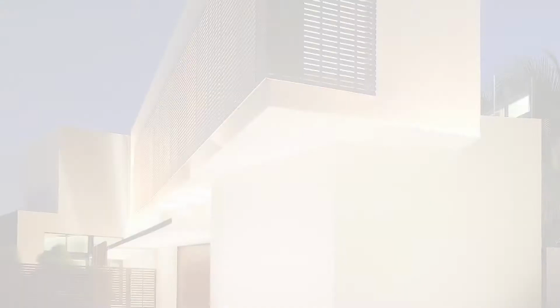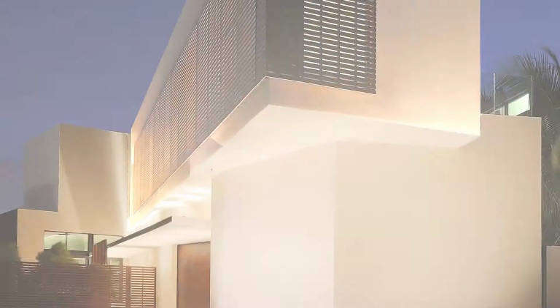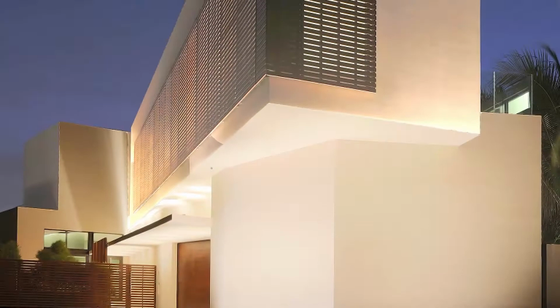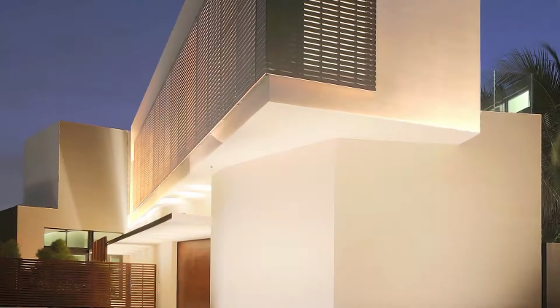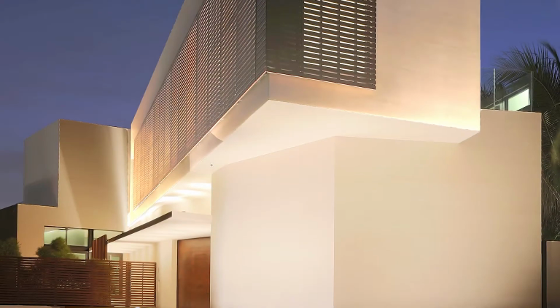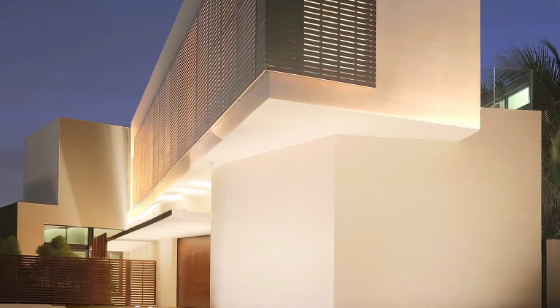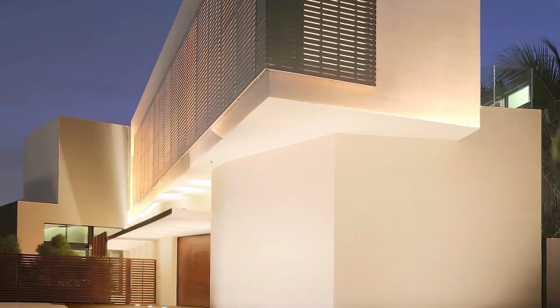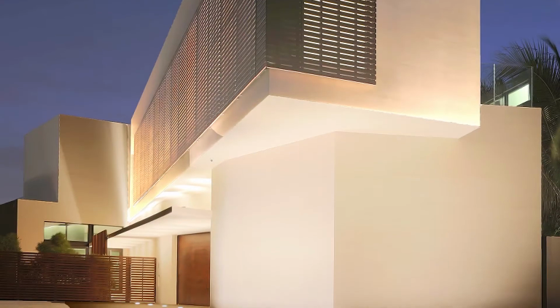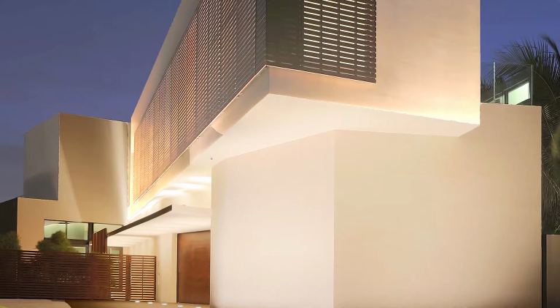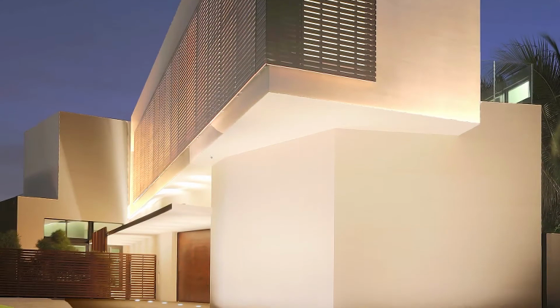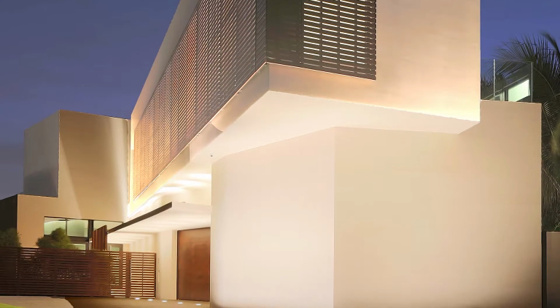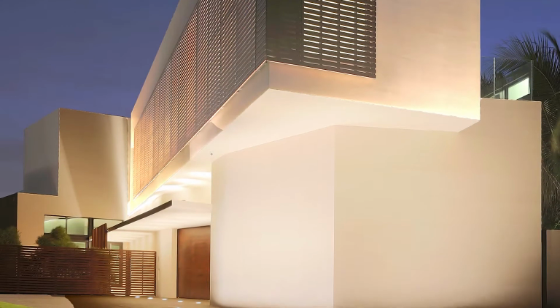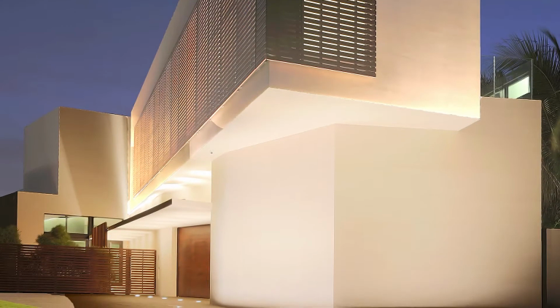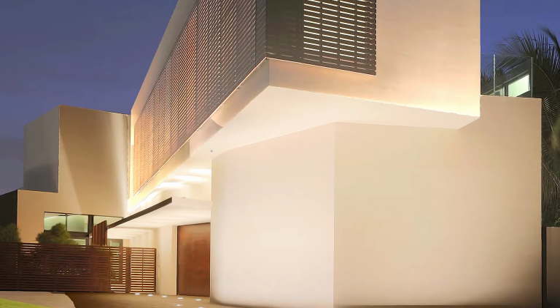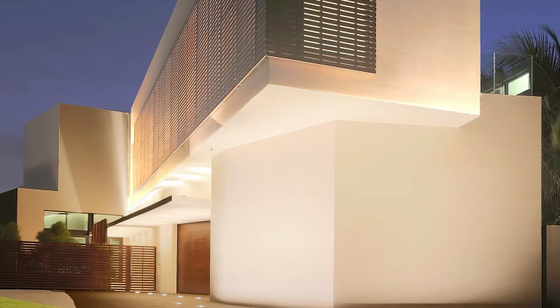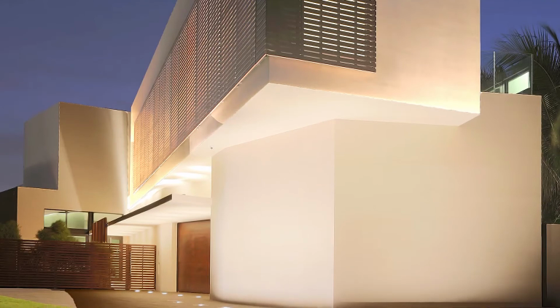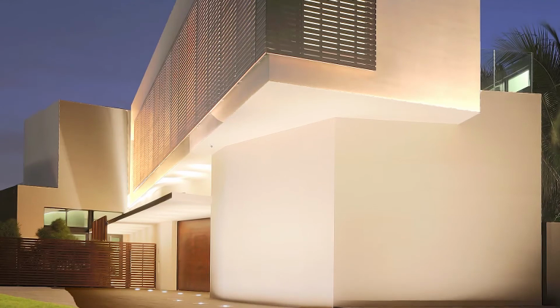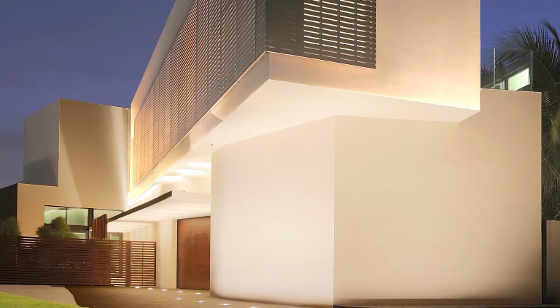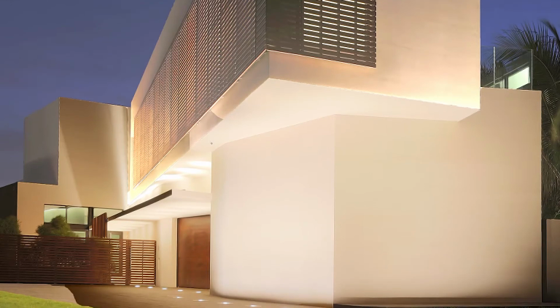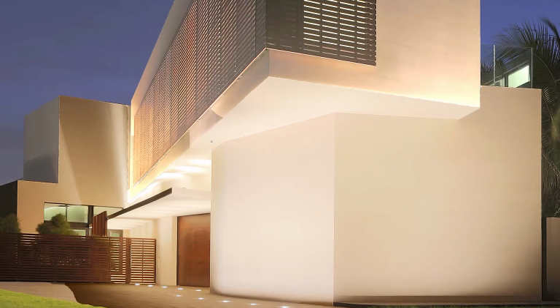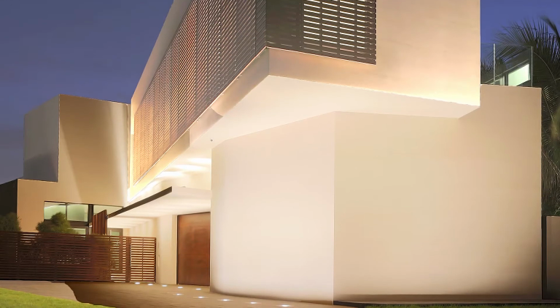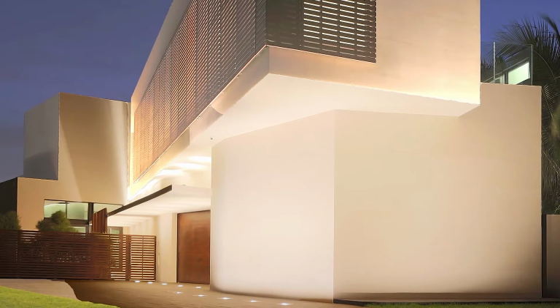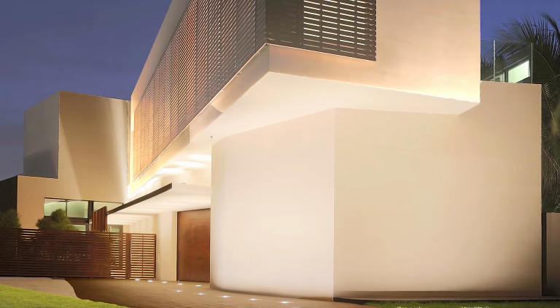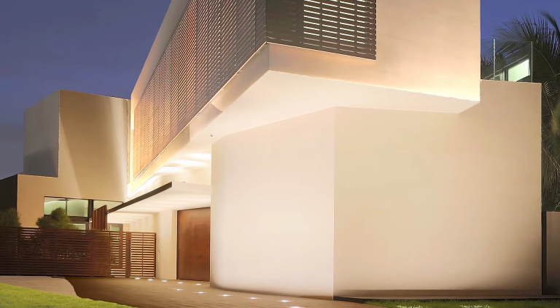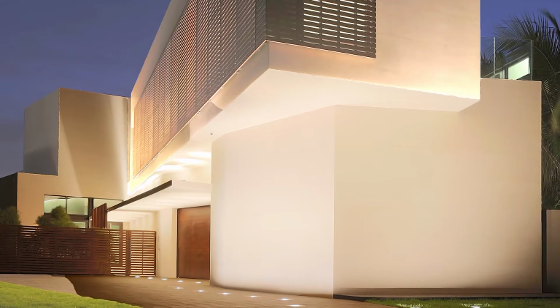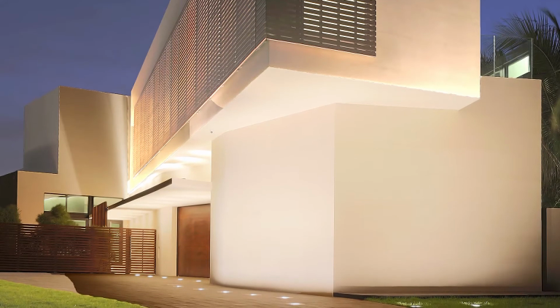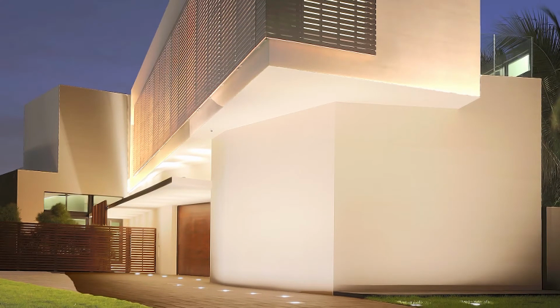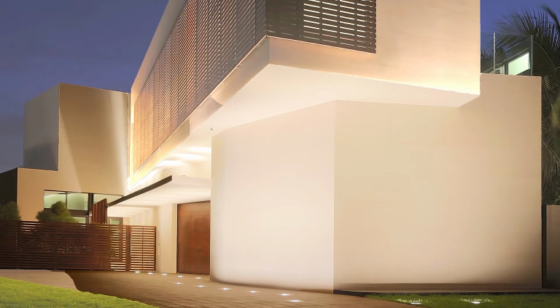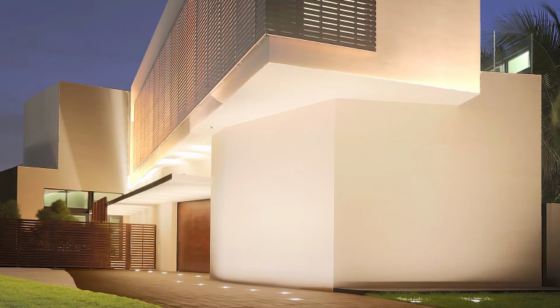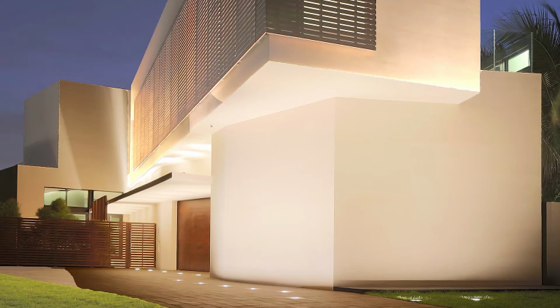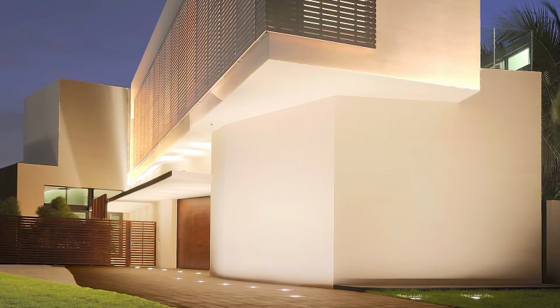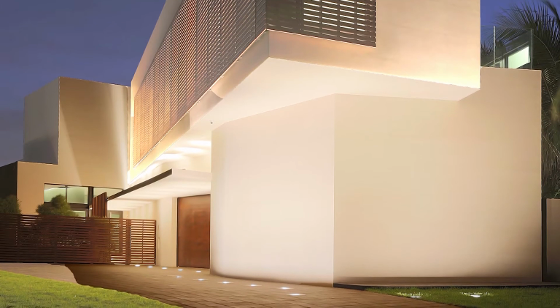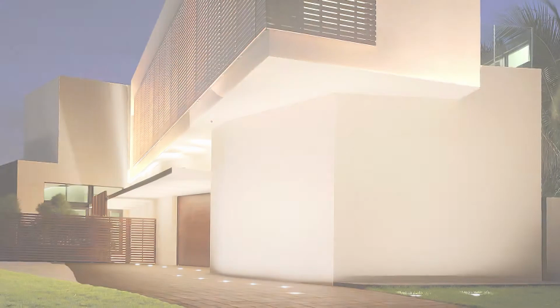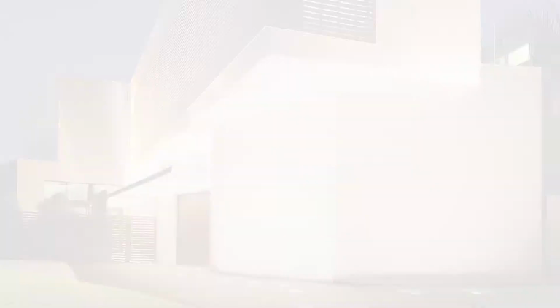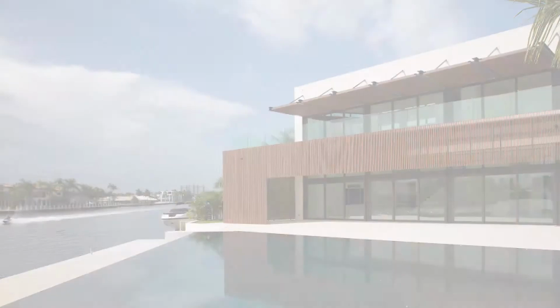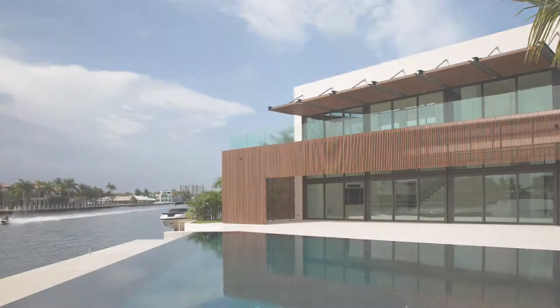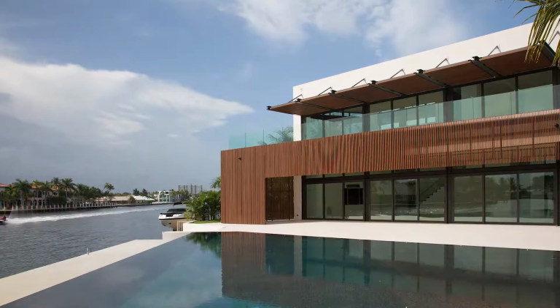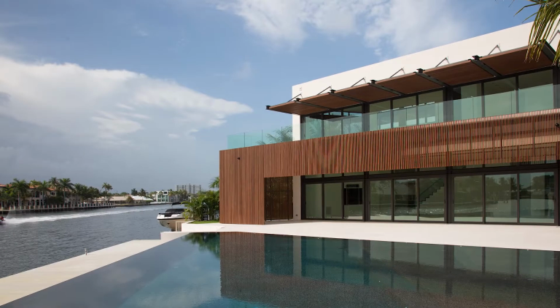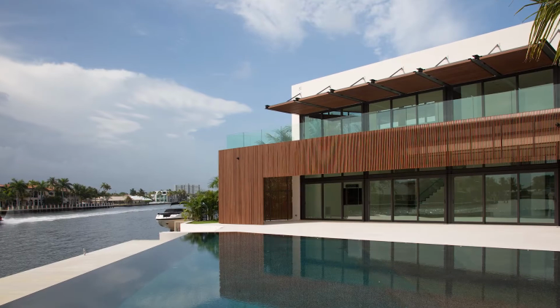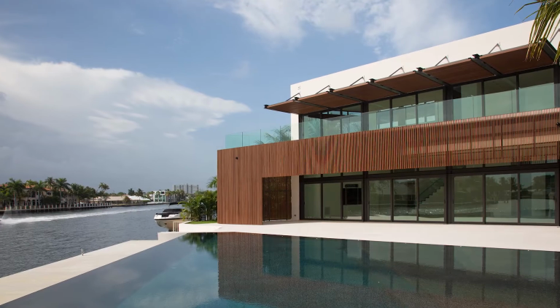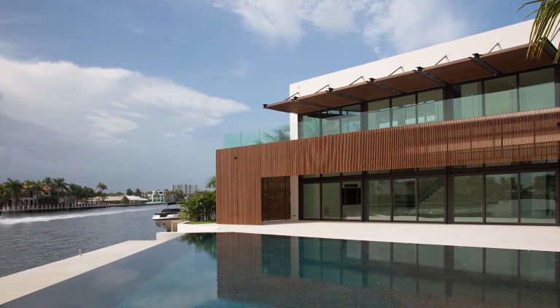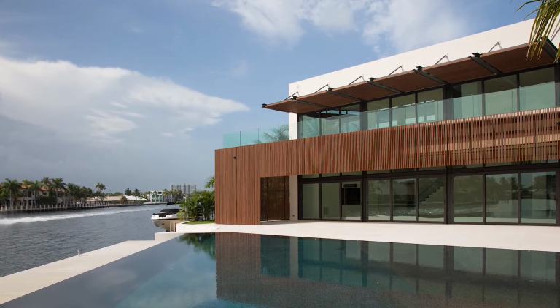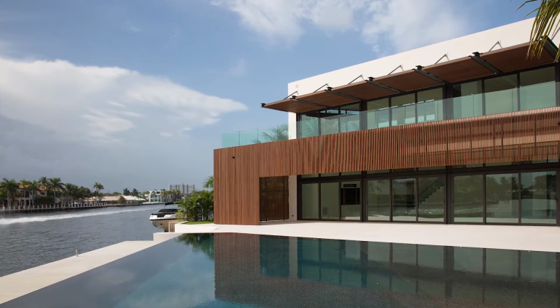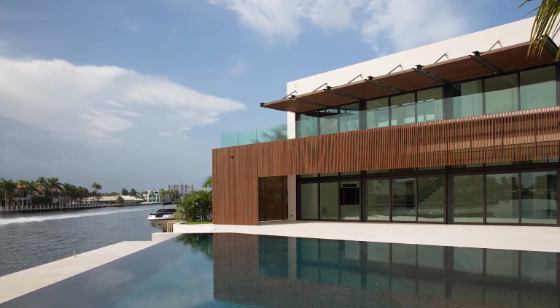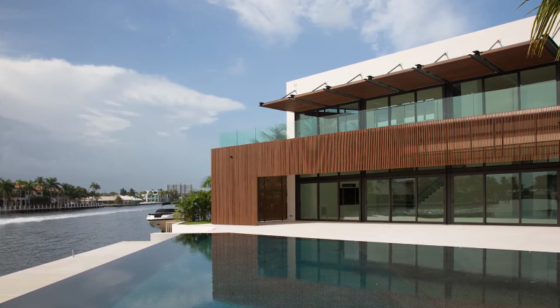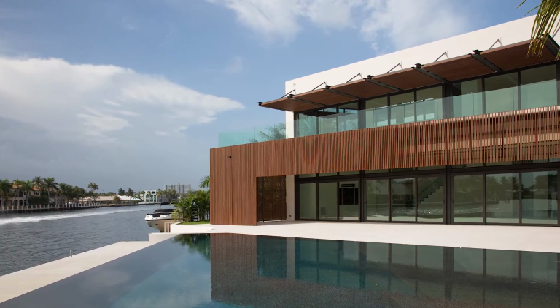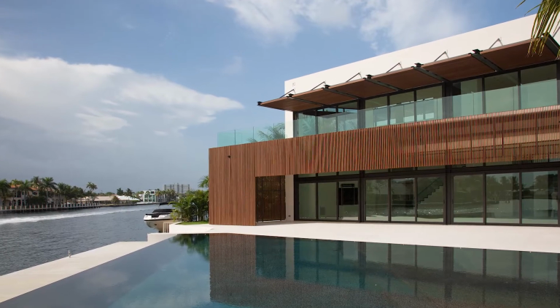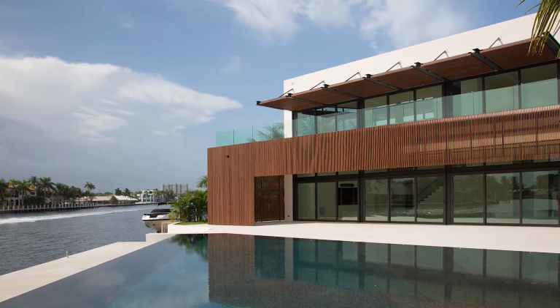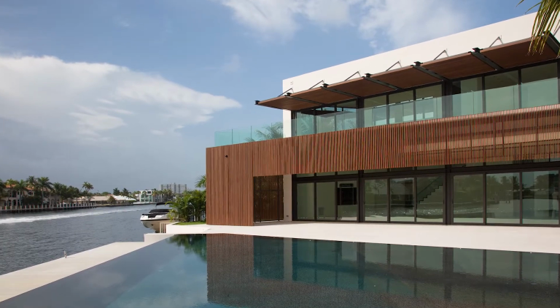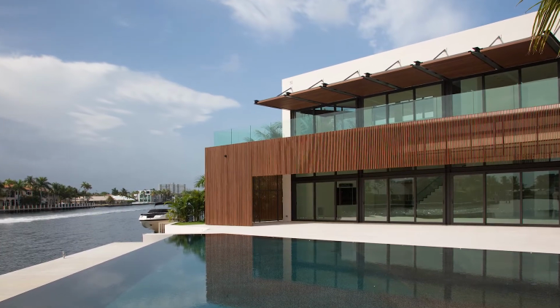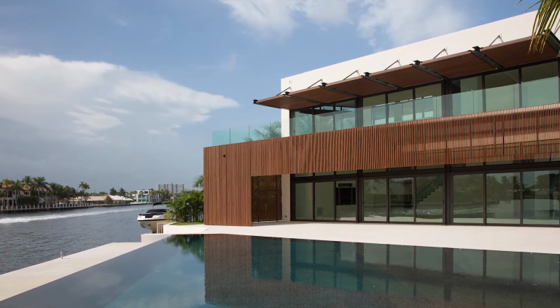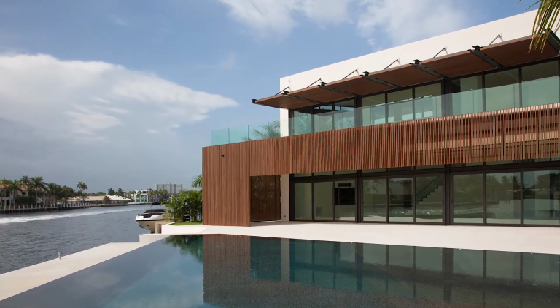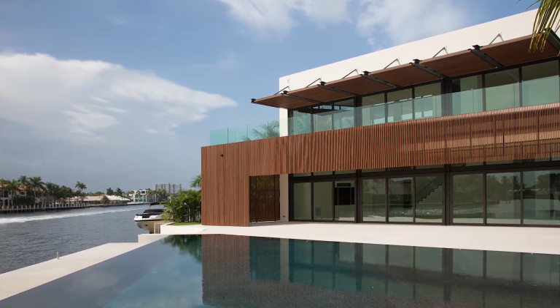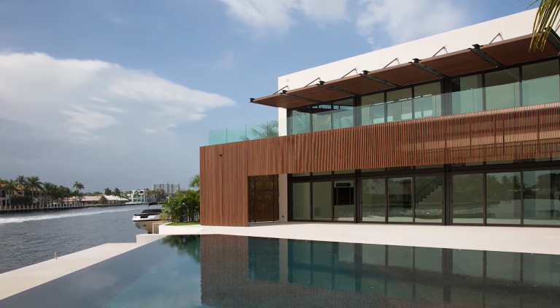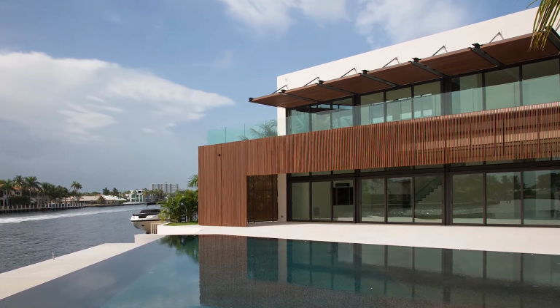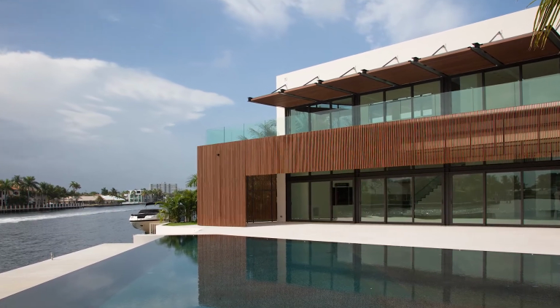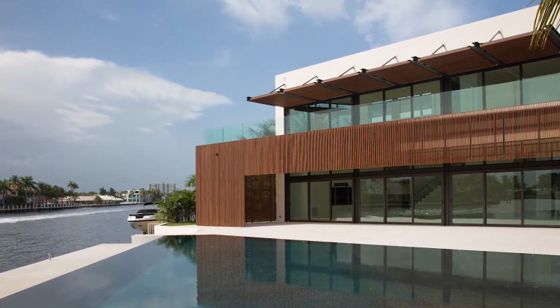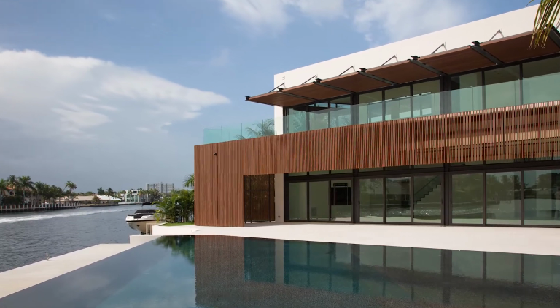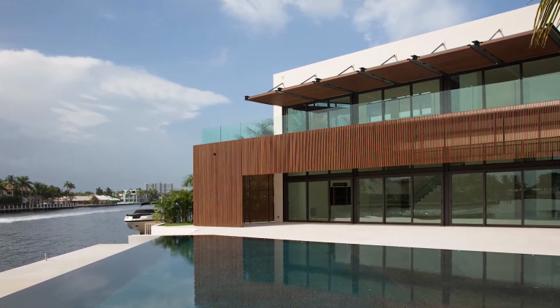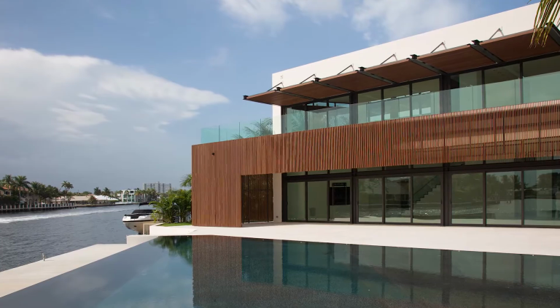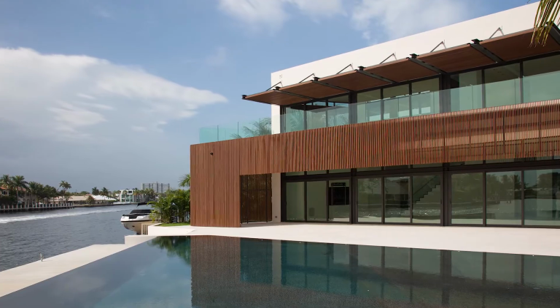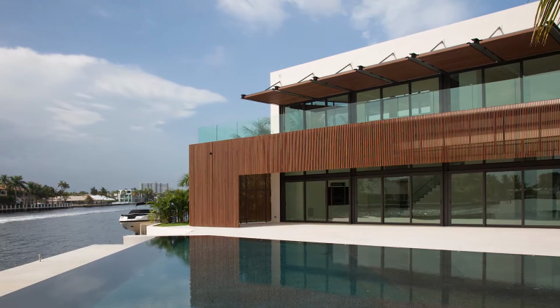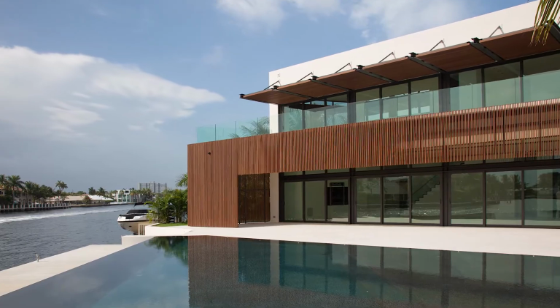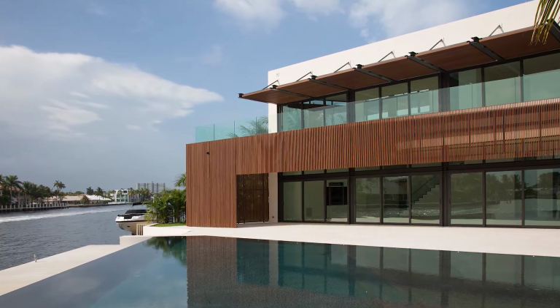The jury appreciated the consistent palette of the materials and the purity in the architecture's response to the elements.